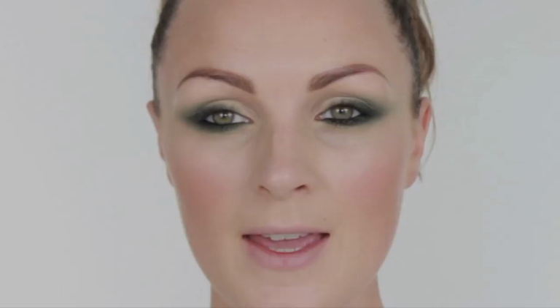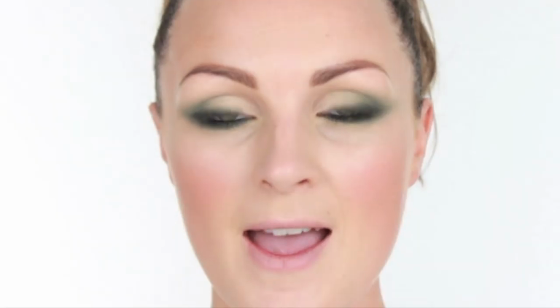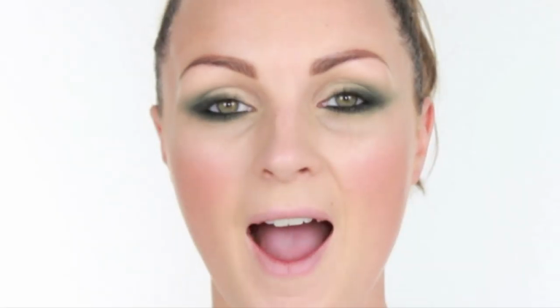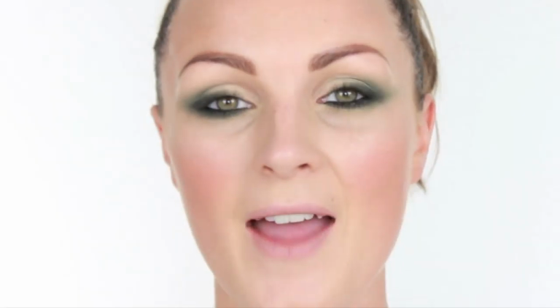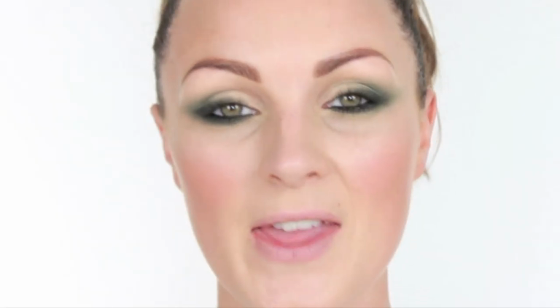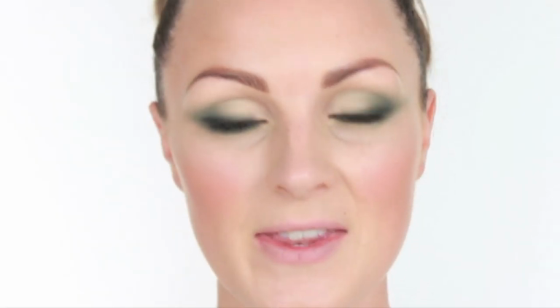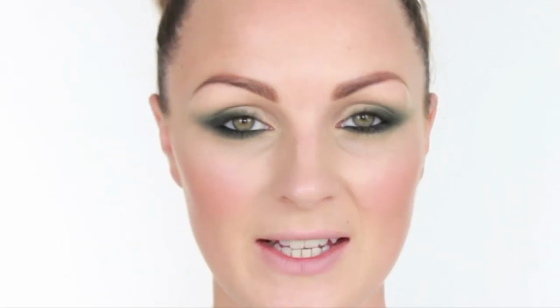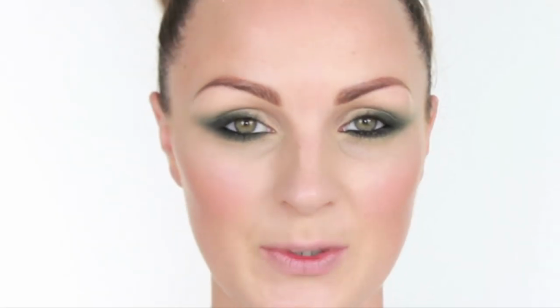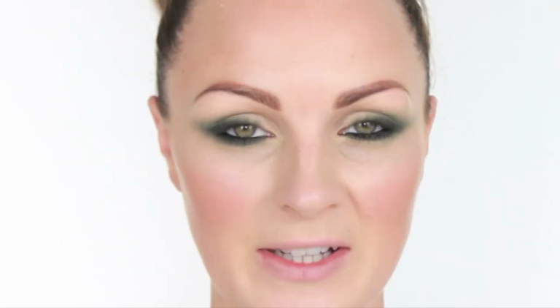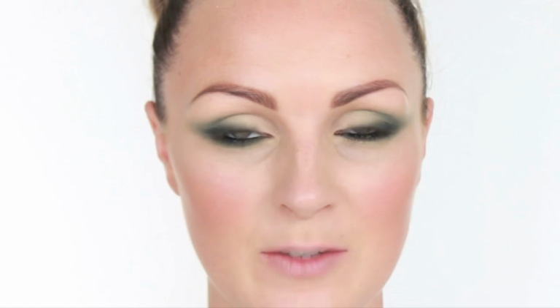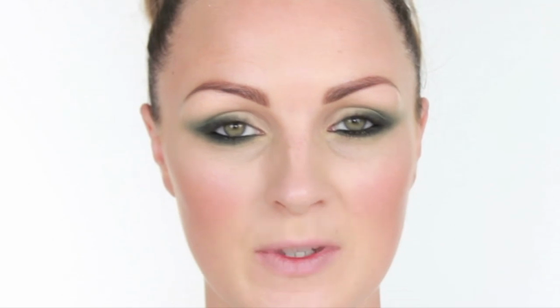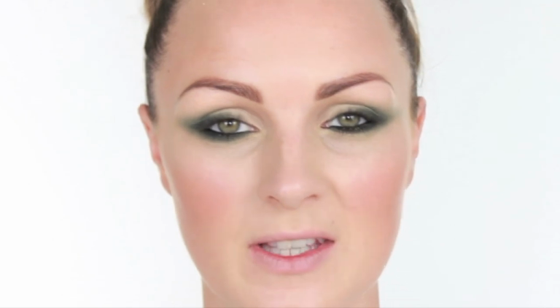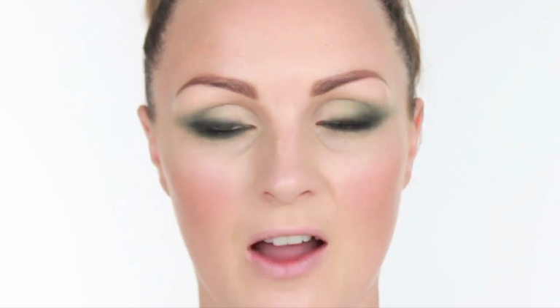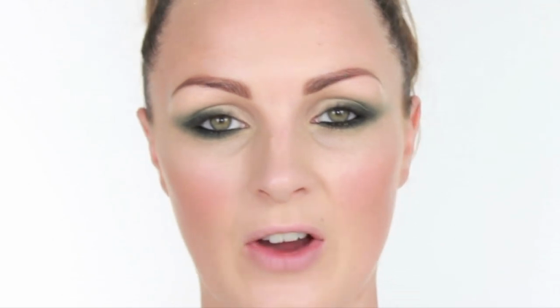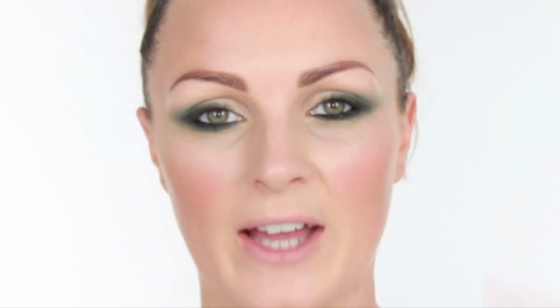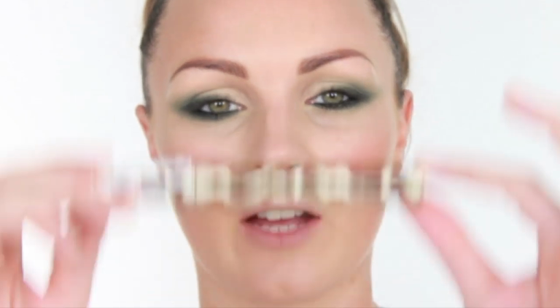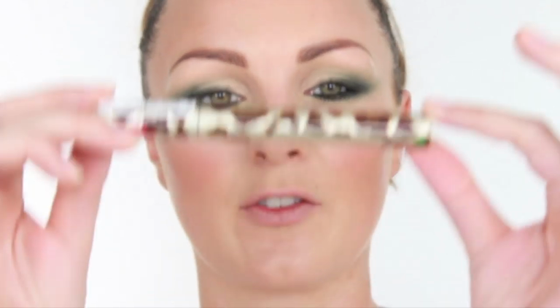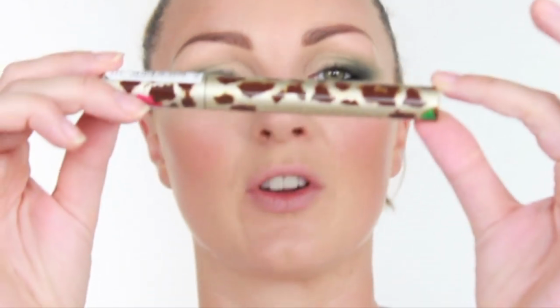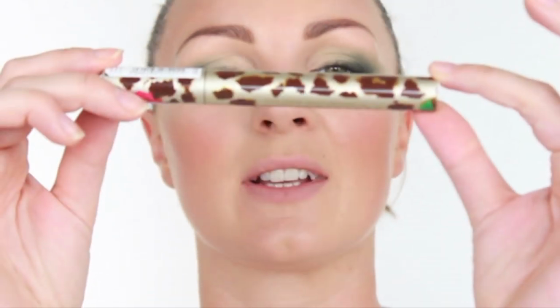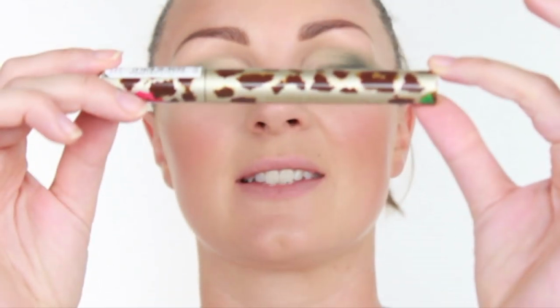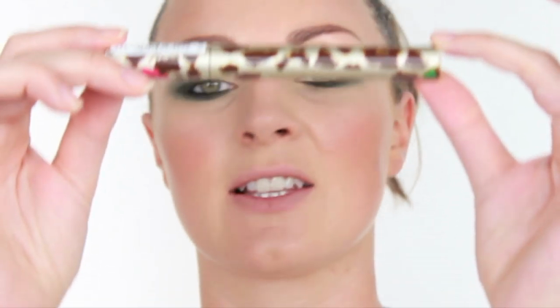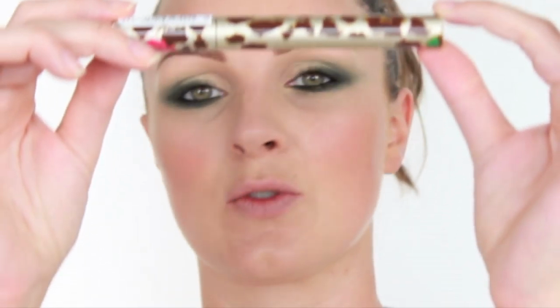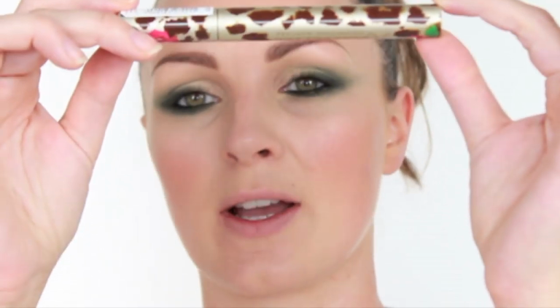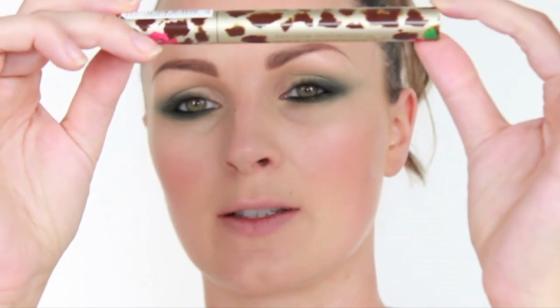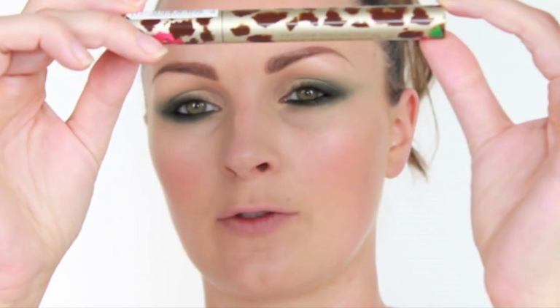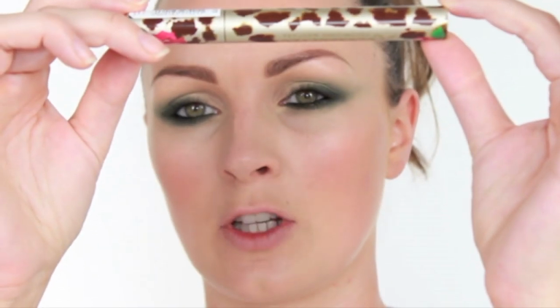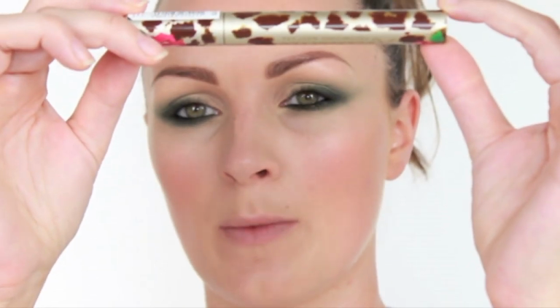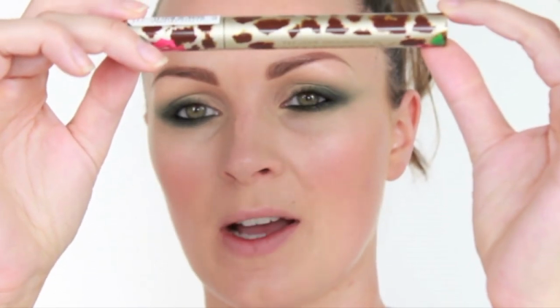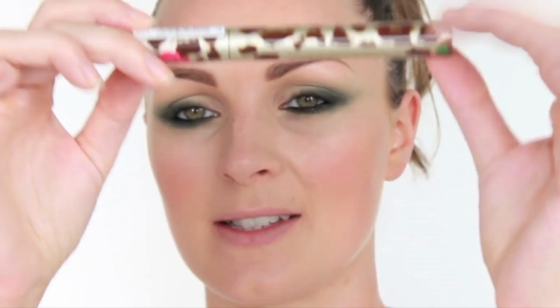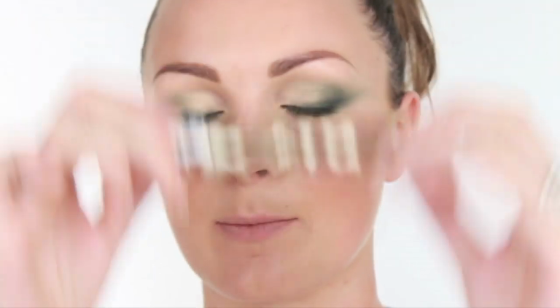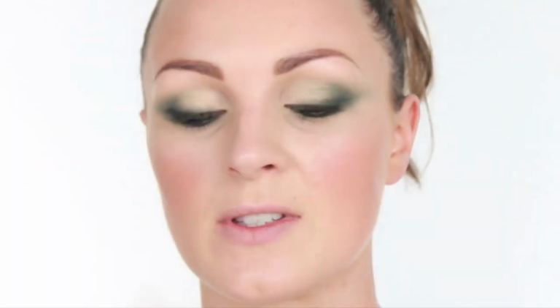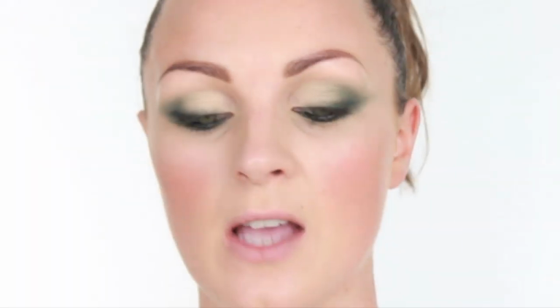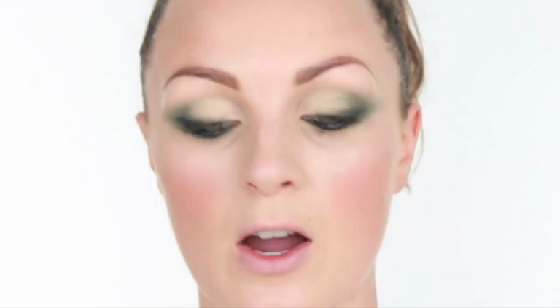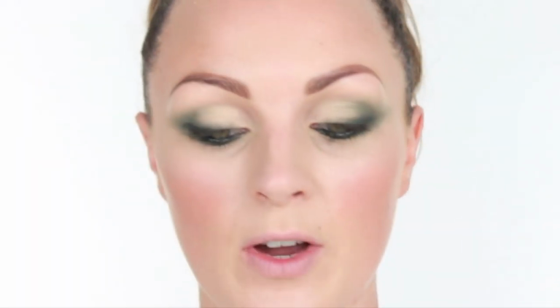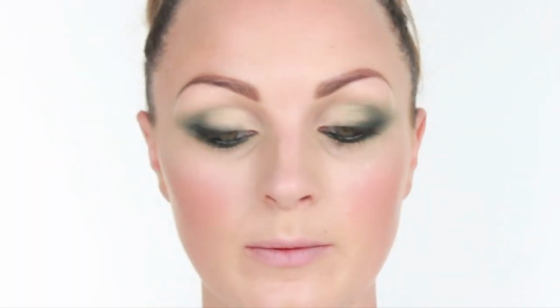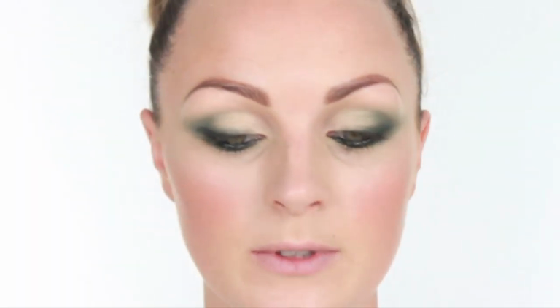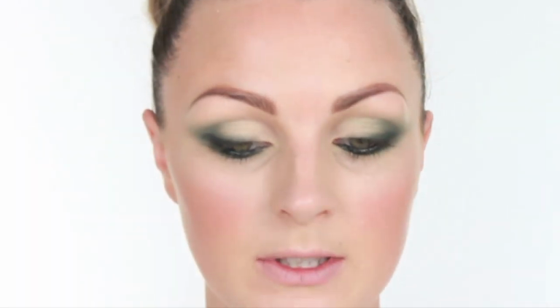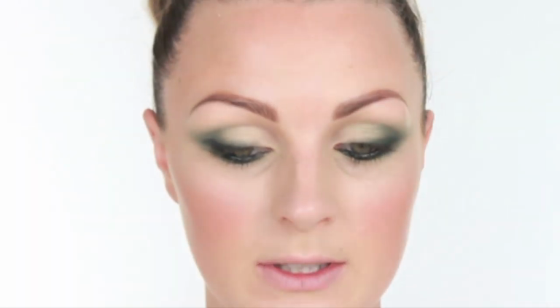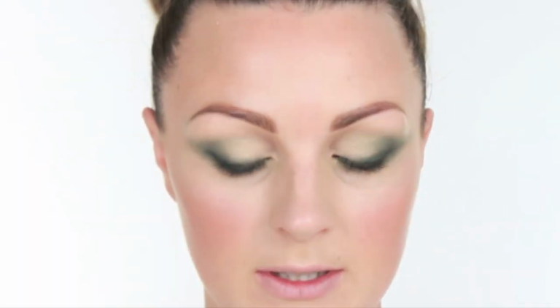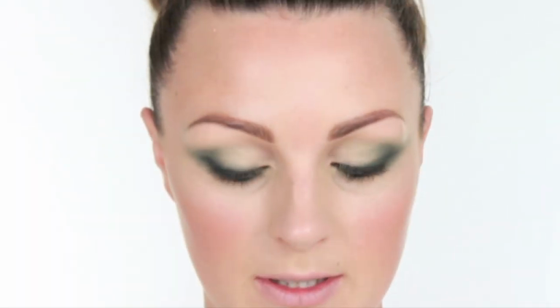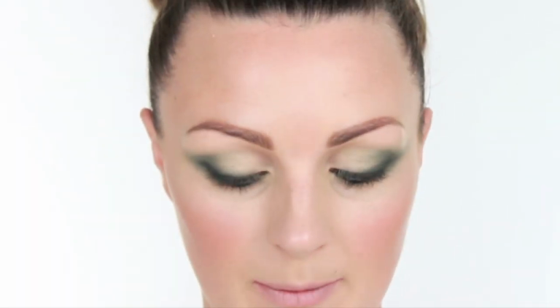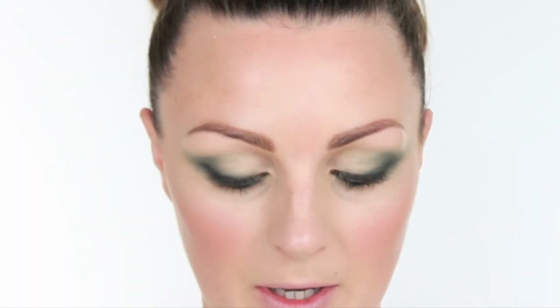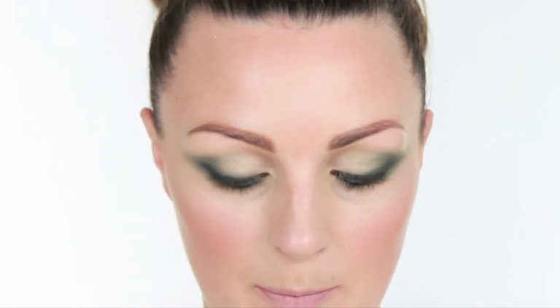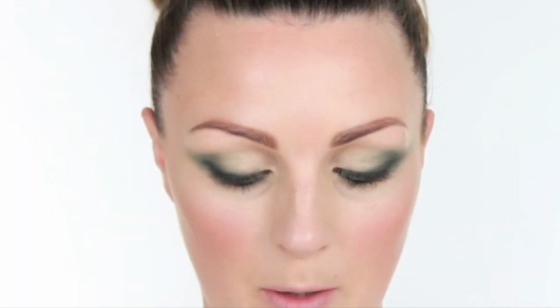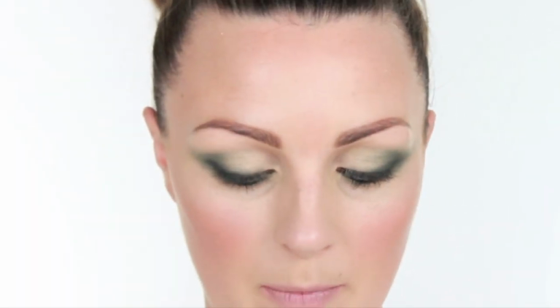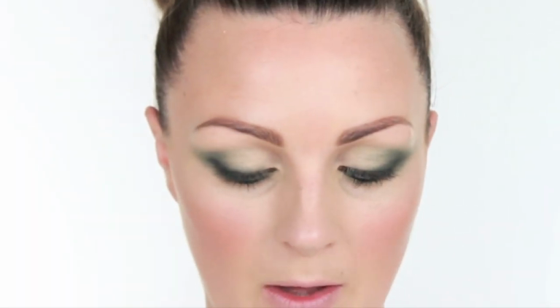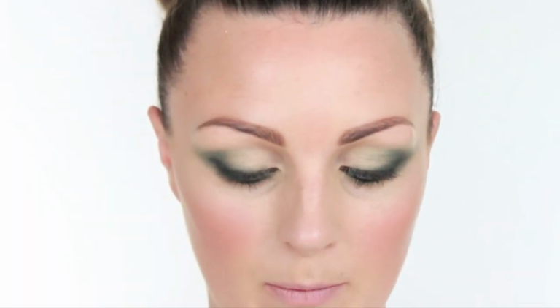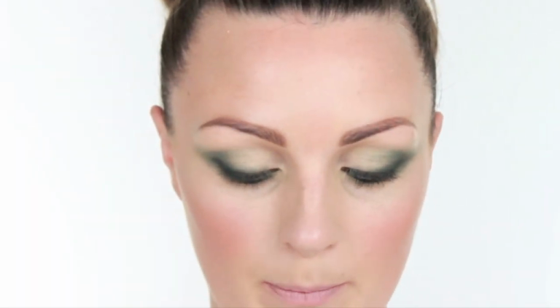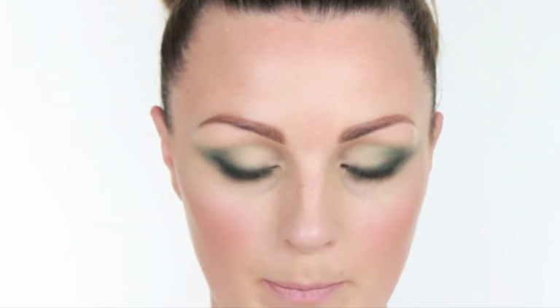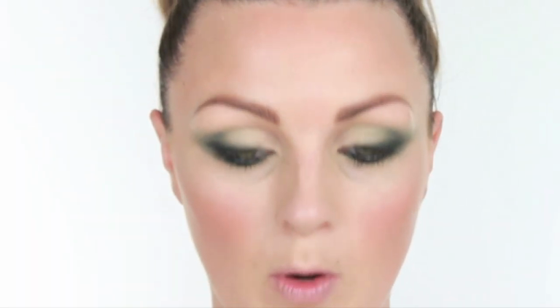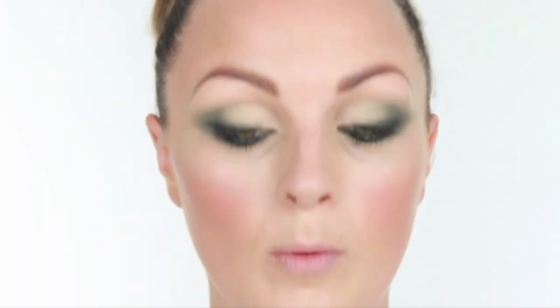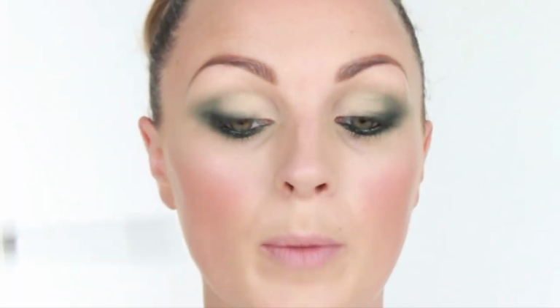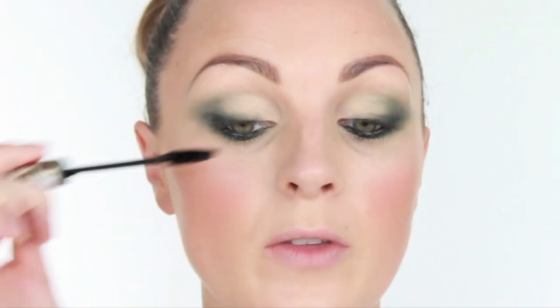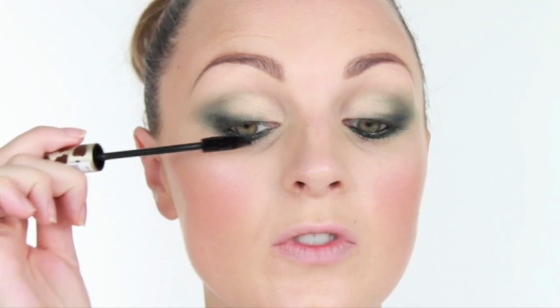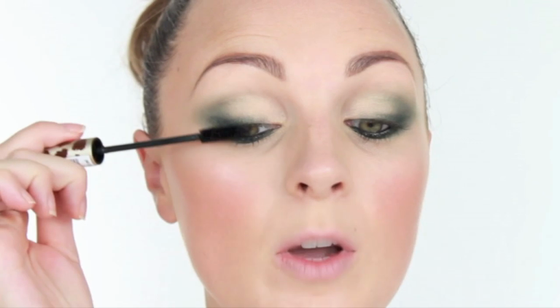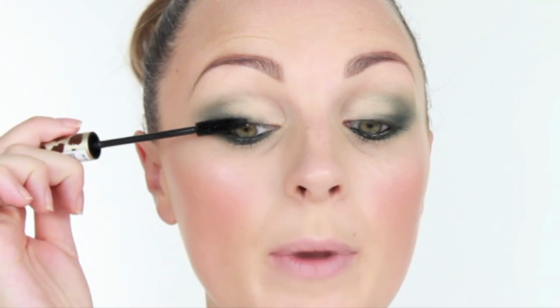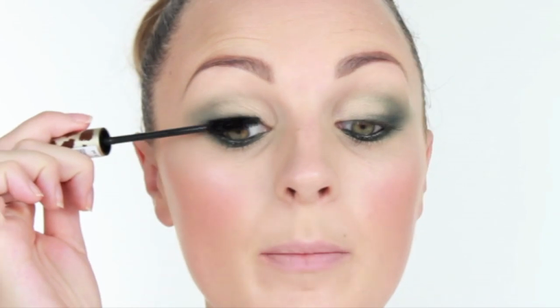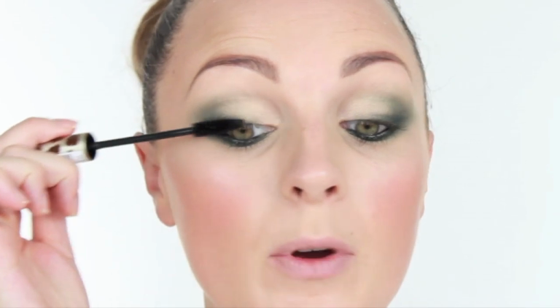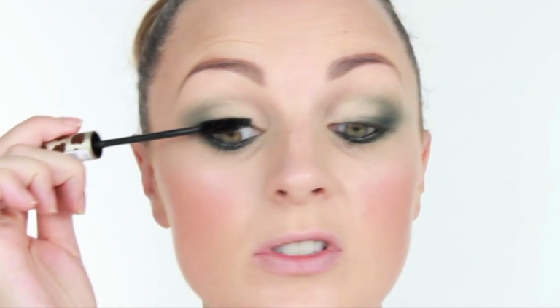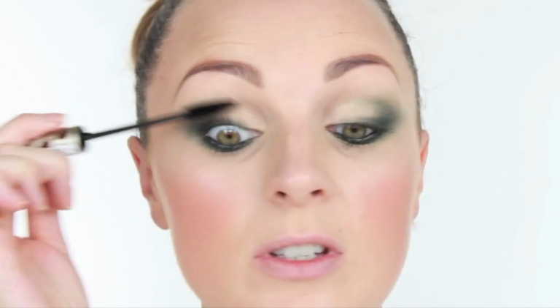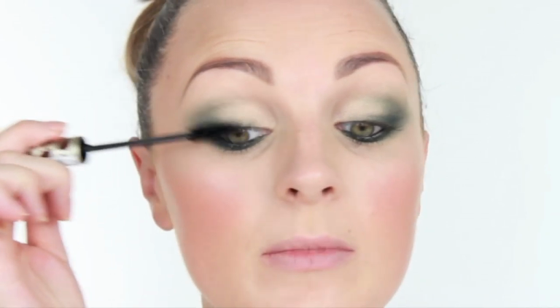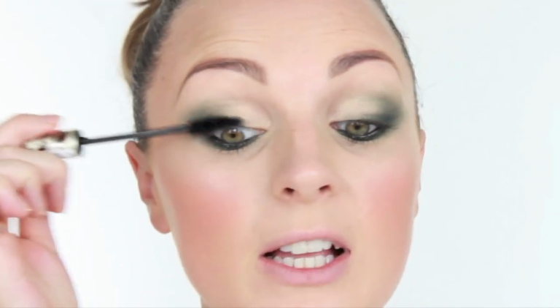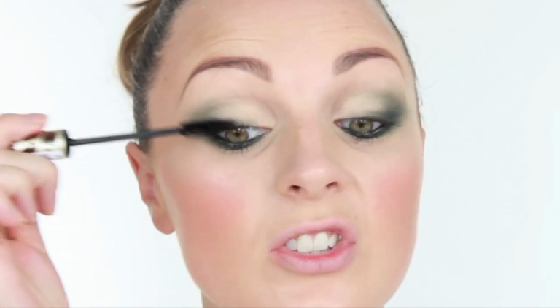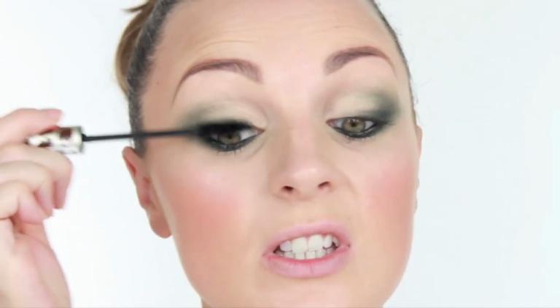I then need to add some mascara. I've got an Accessorise Volumising Mascara and I'm going to pop that on both top and bottom lashes.